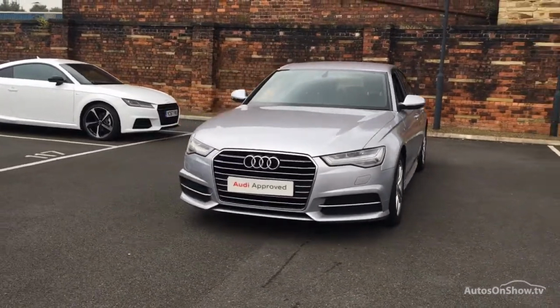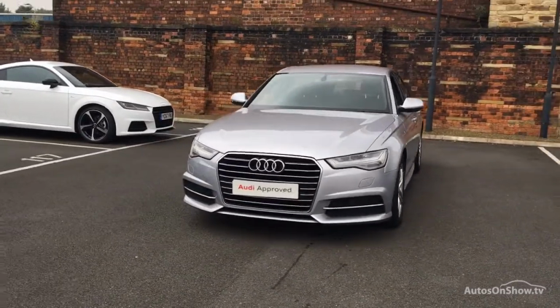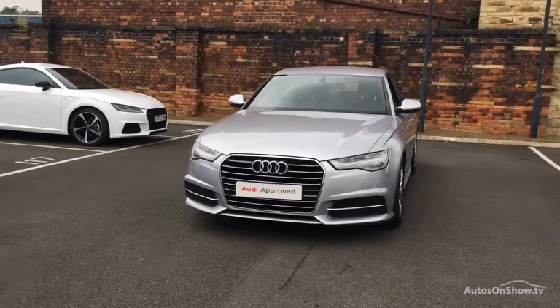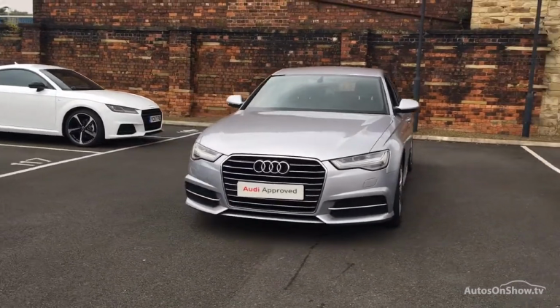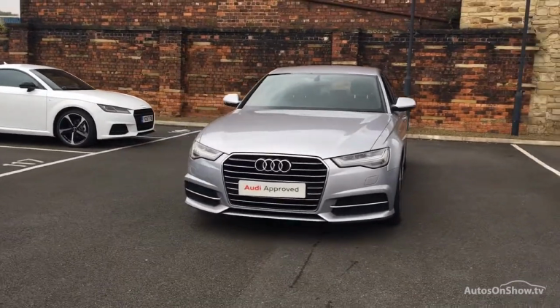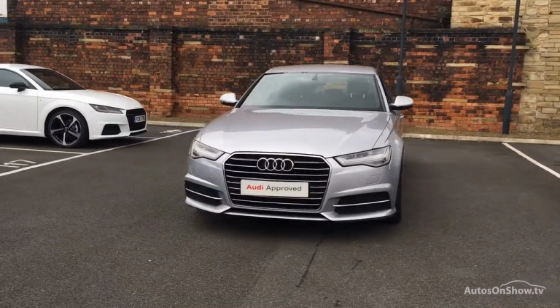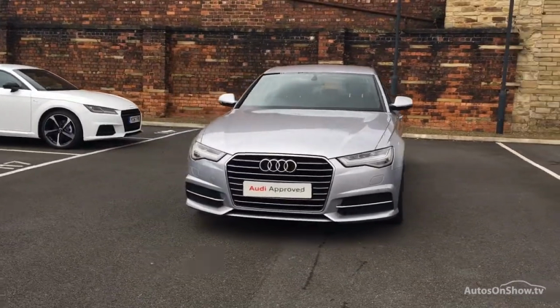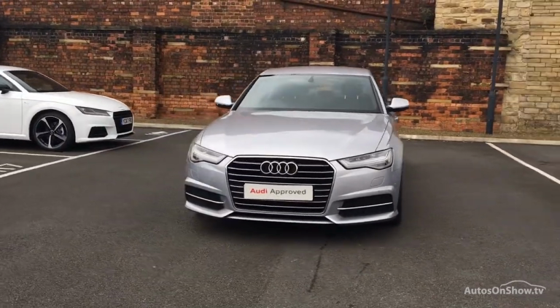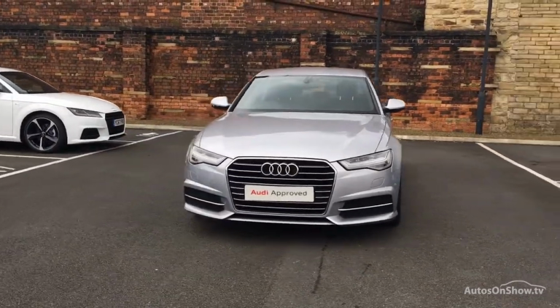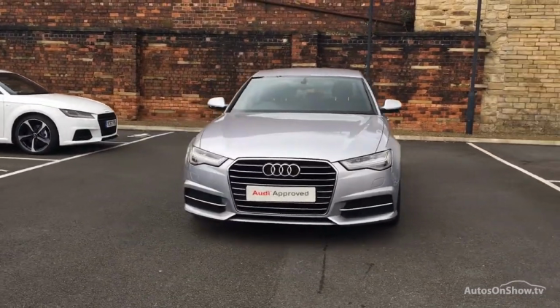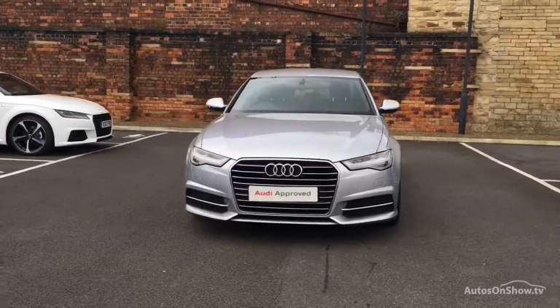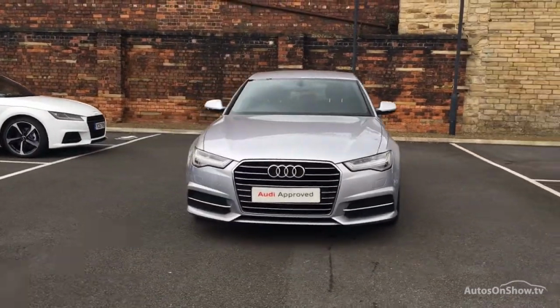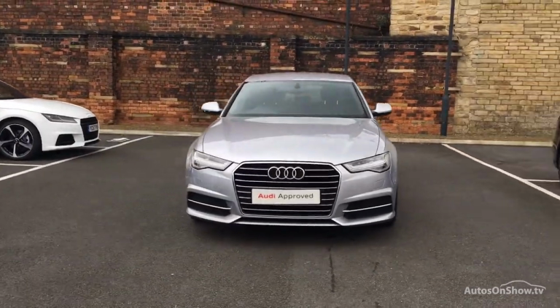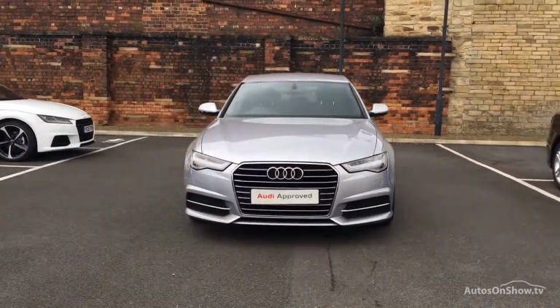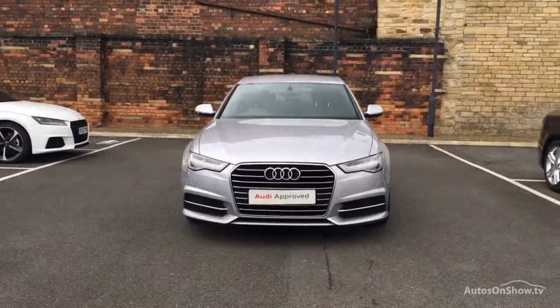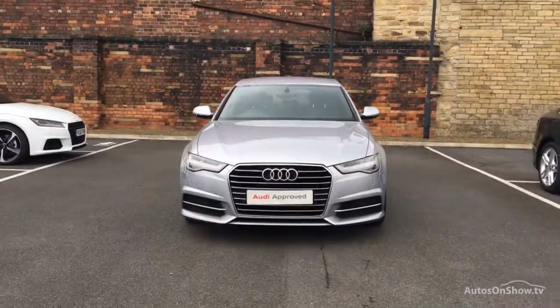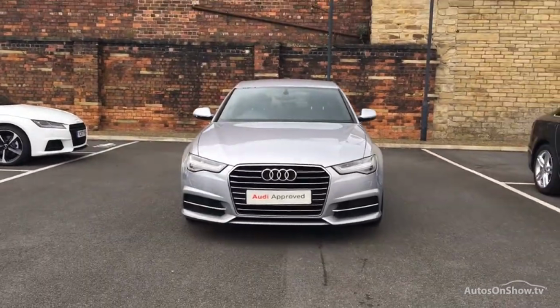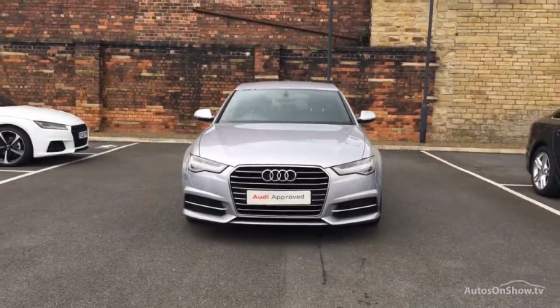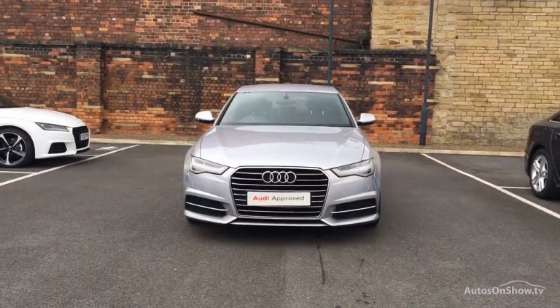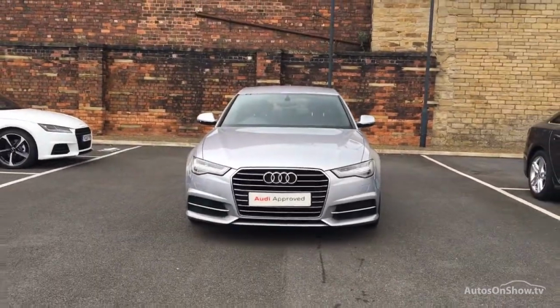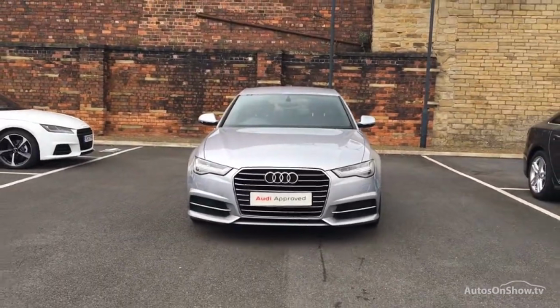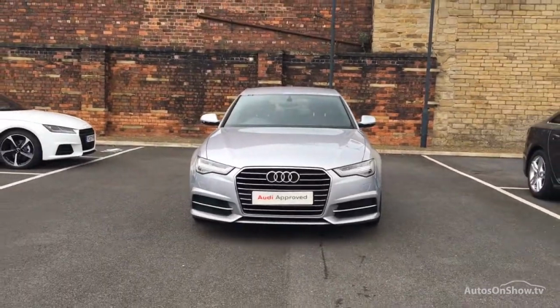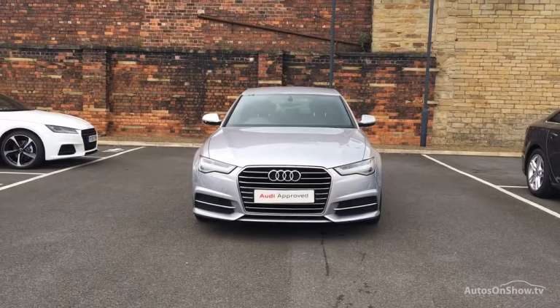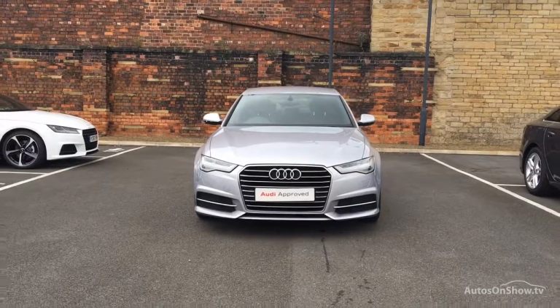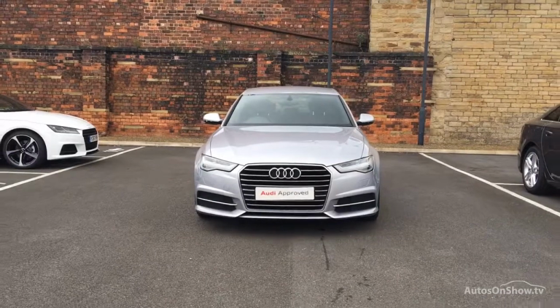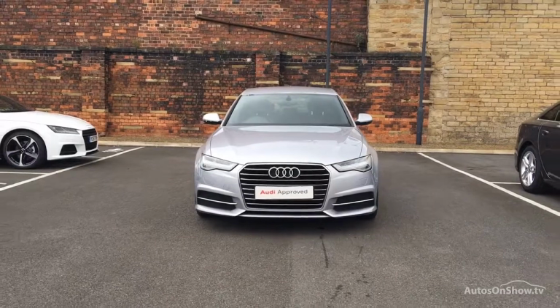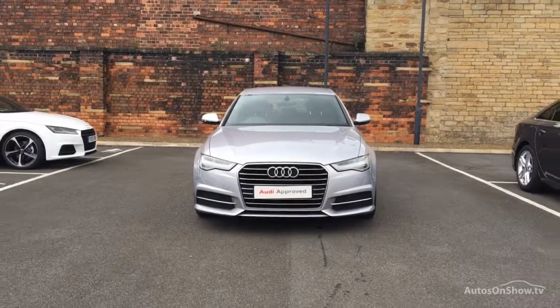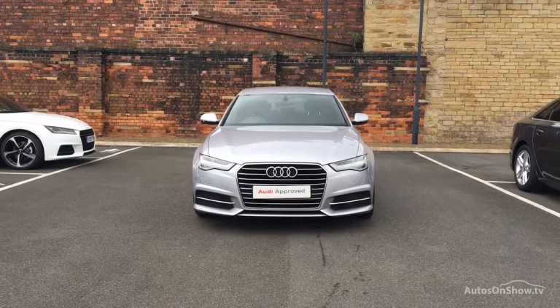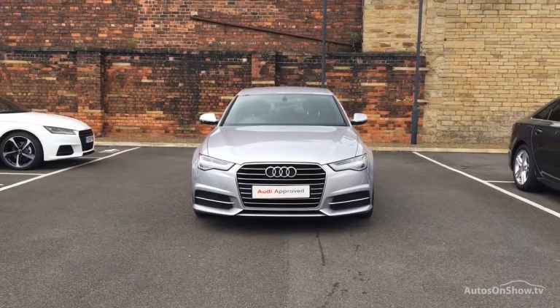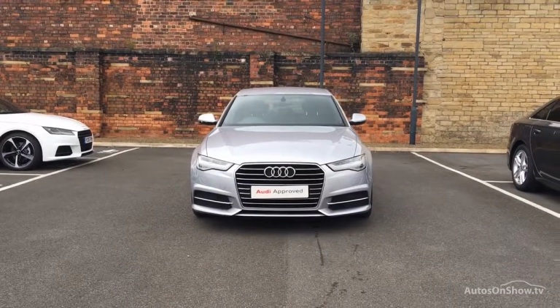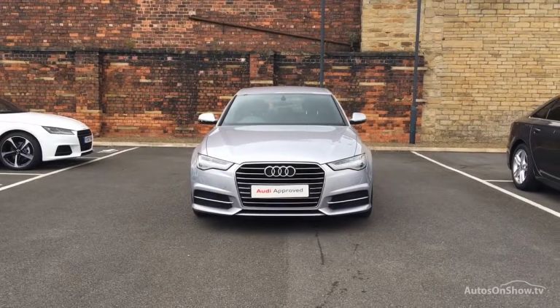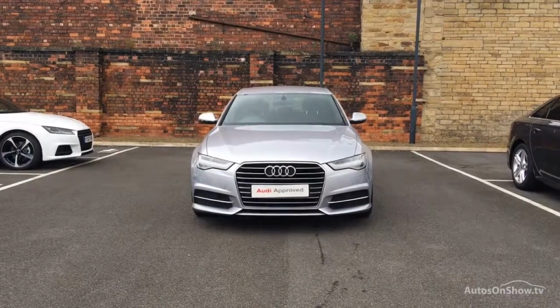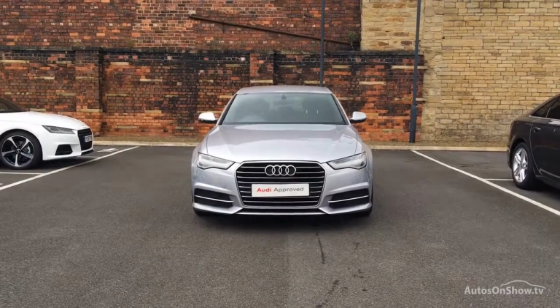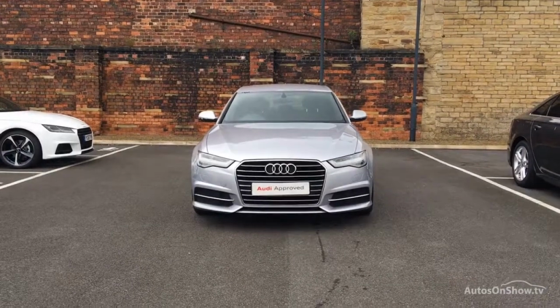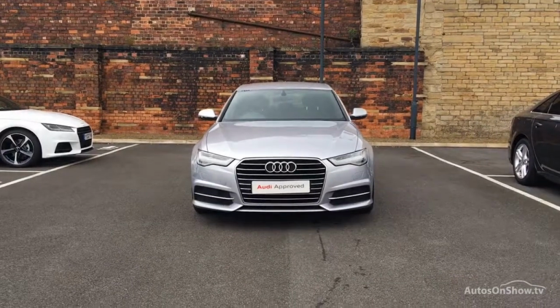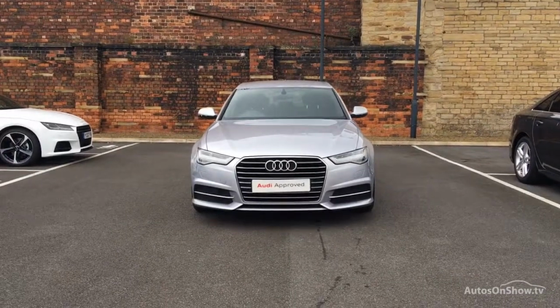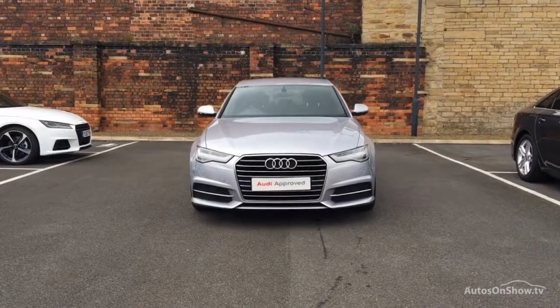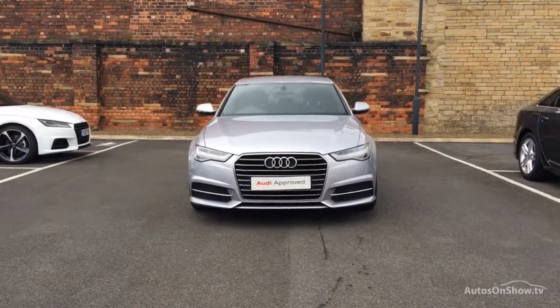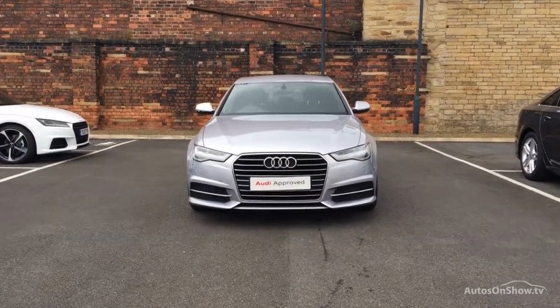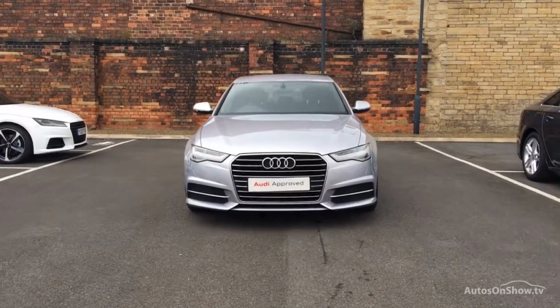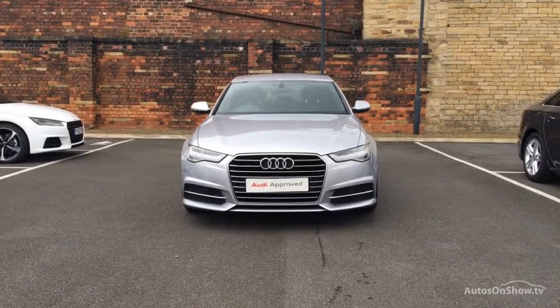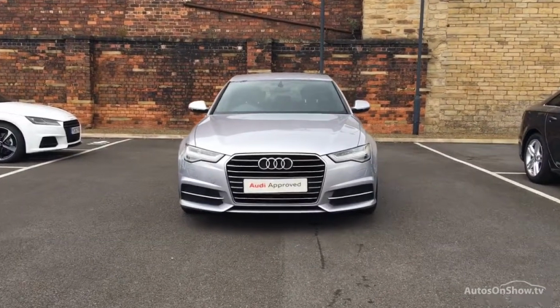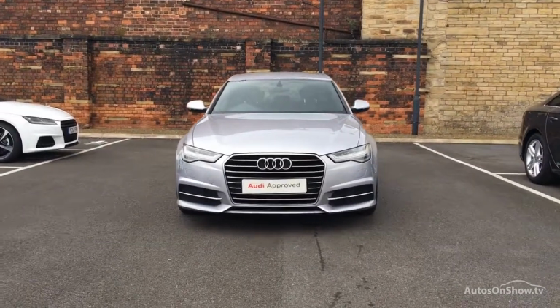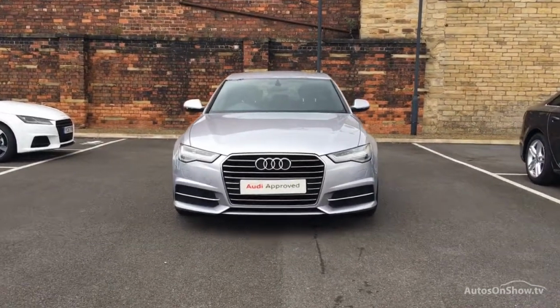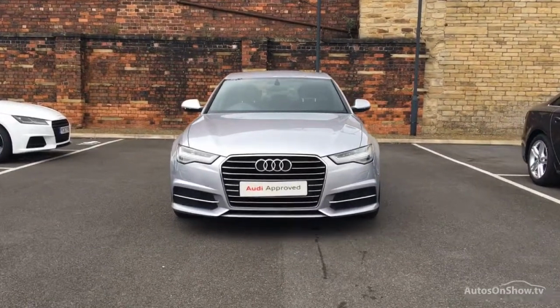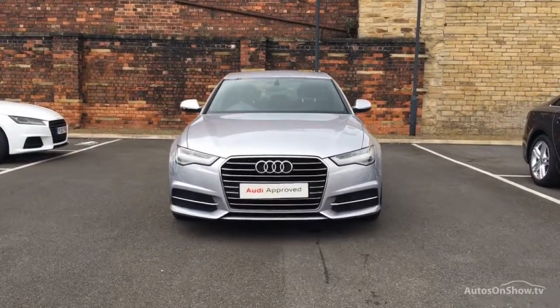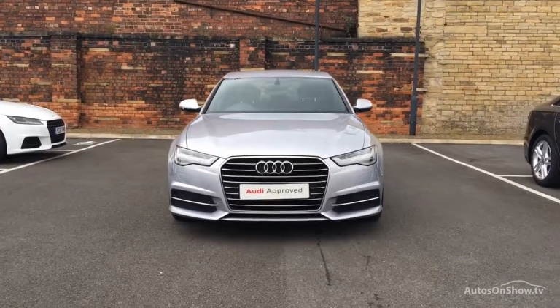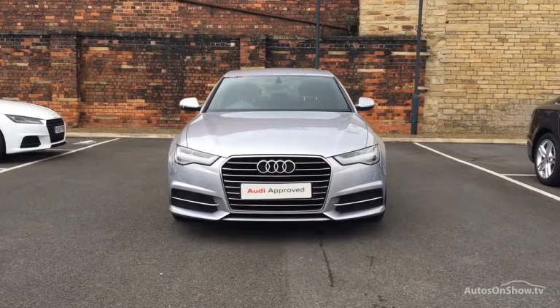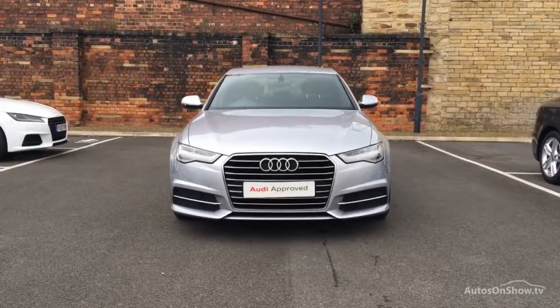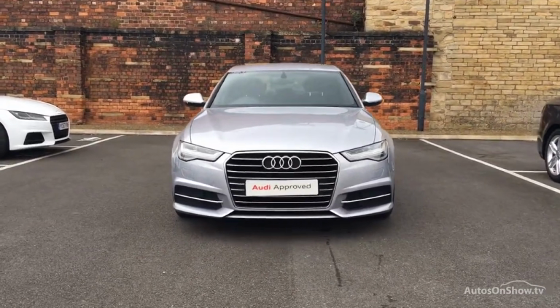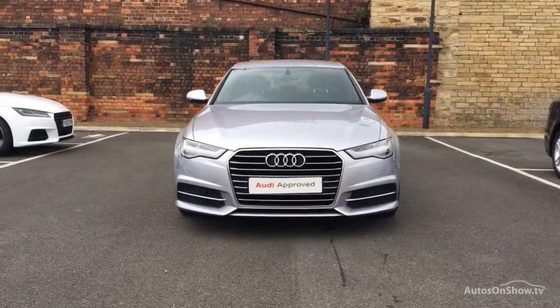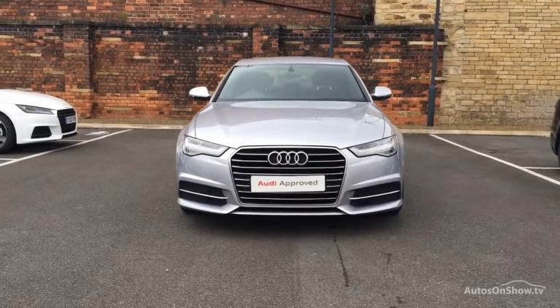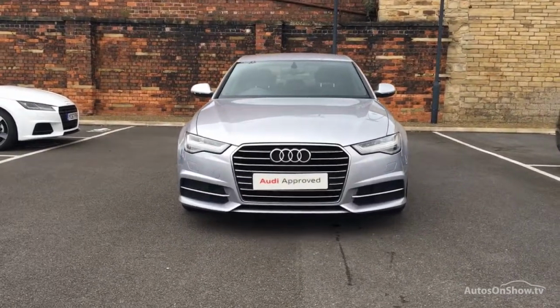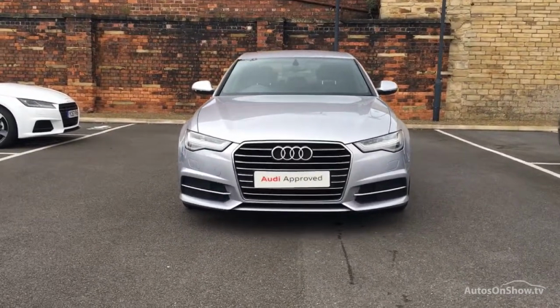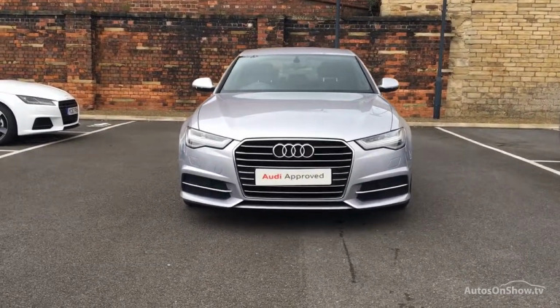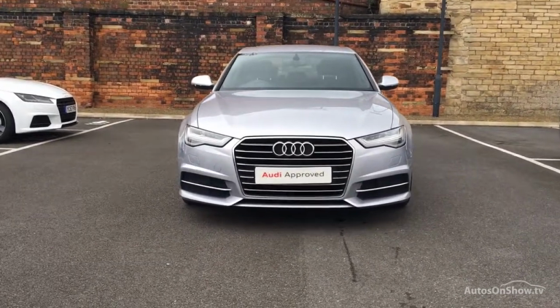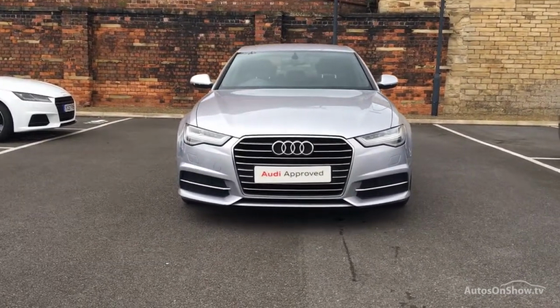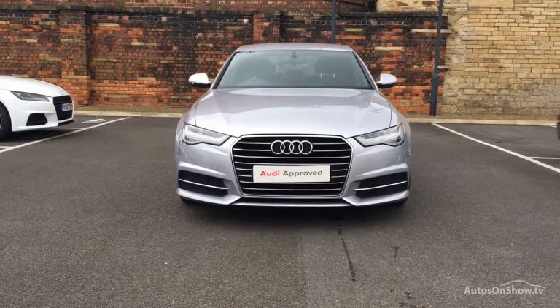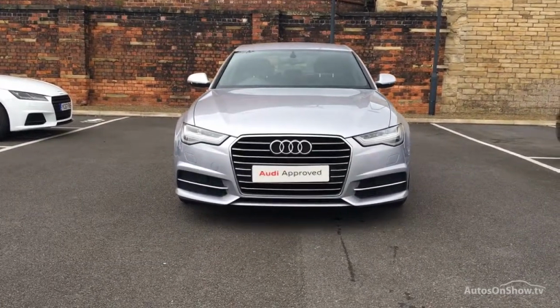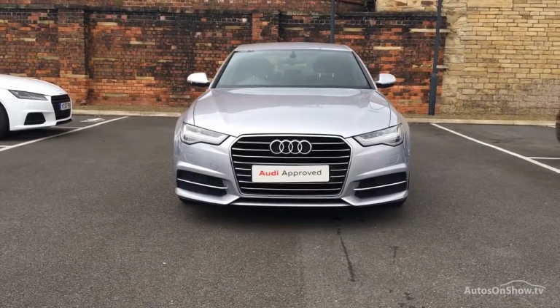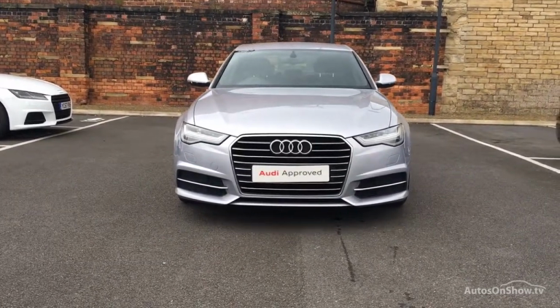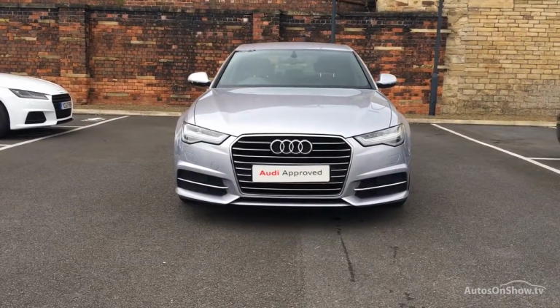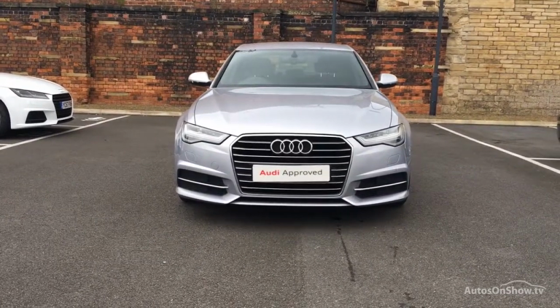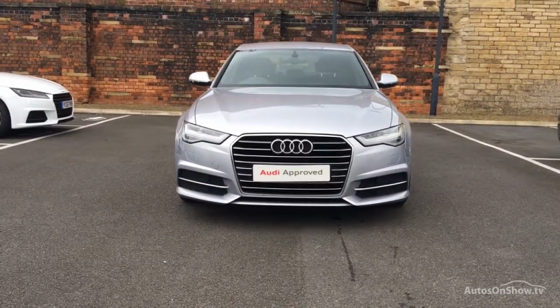So if you're looking for an approved used Audi, Sytner Audi will go that extra mile to help you find the perfect car for you.